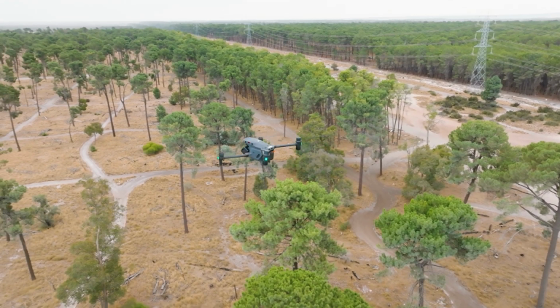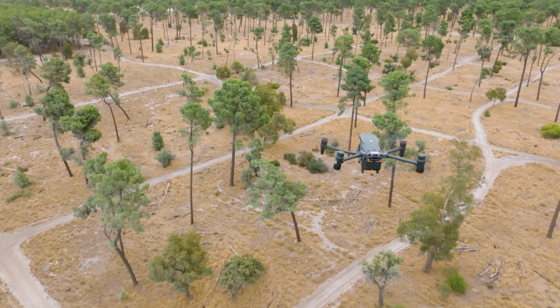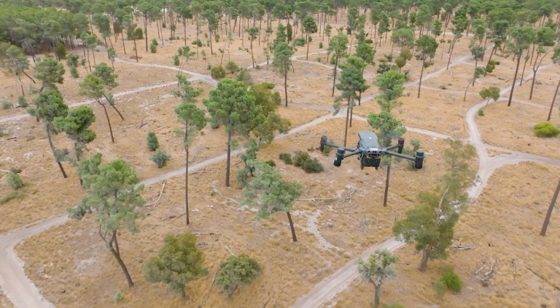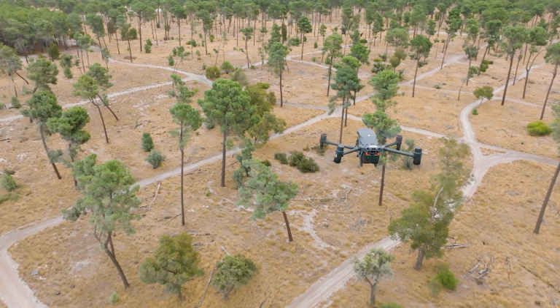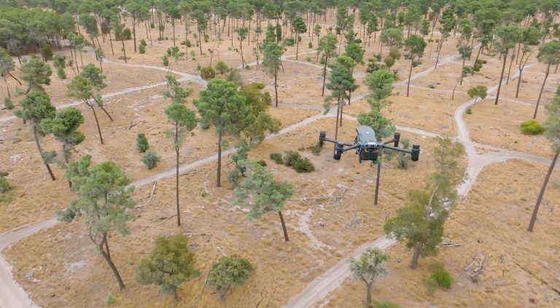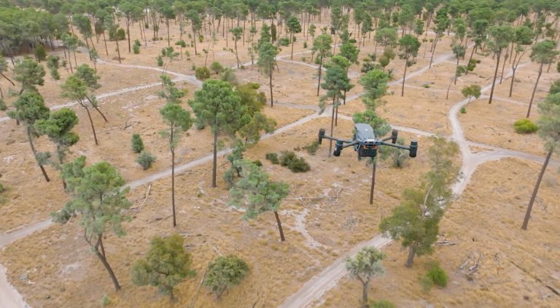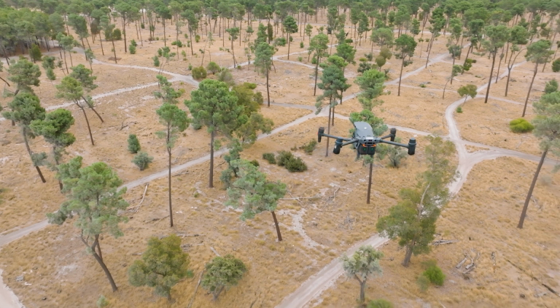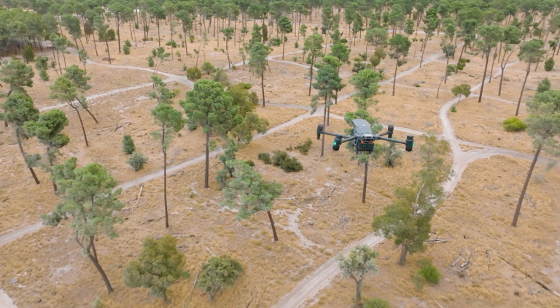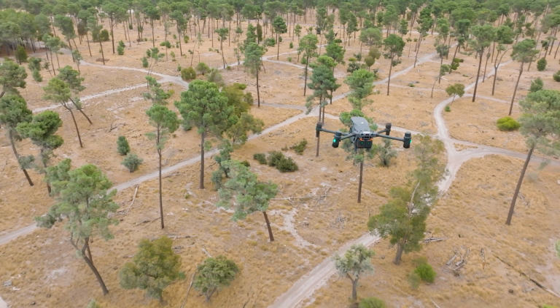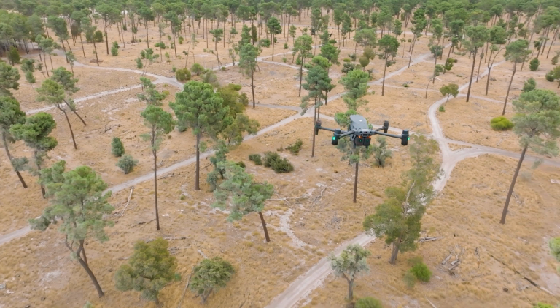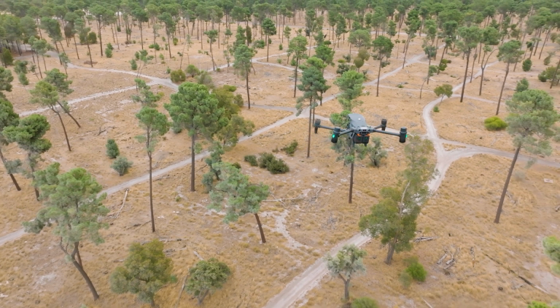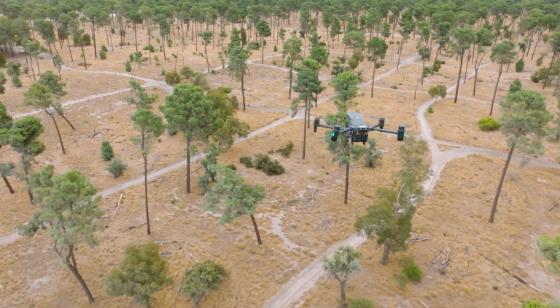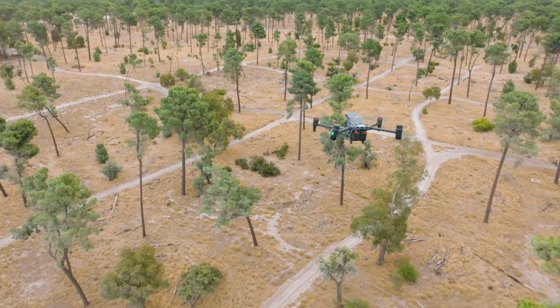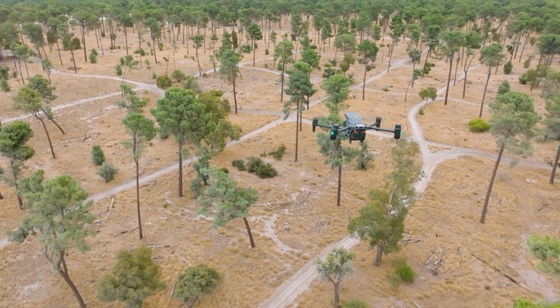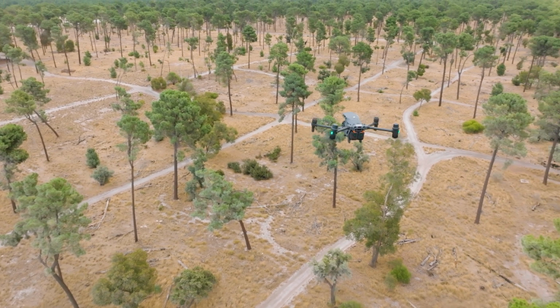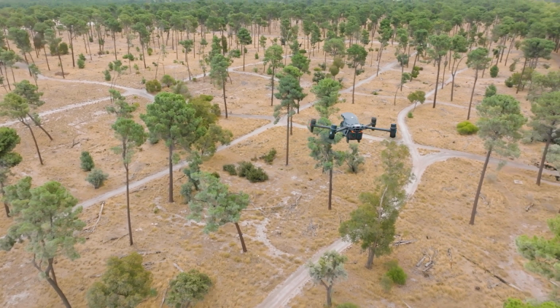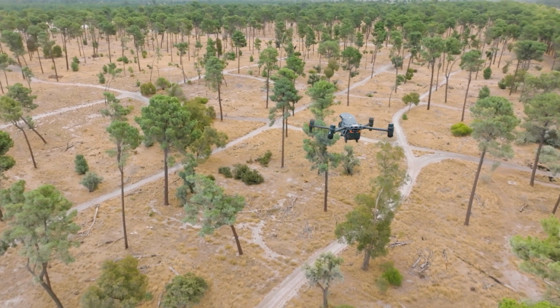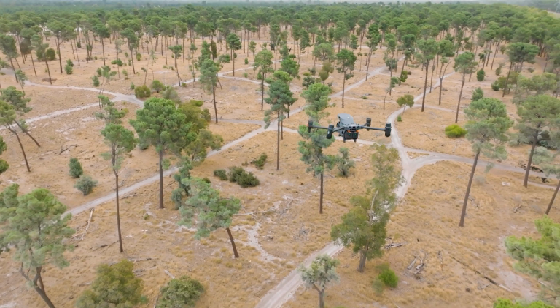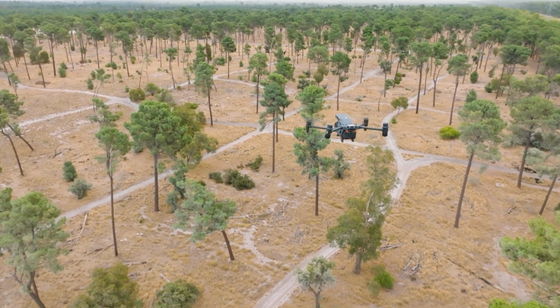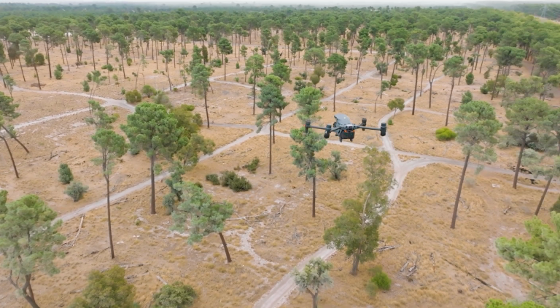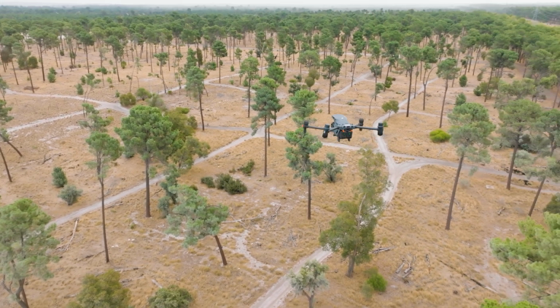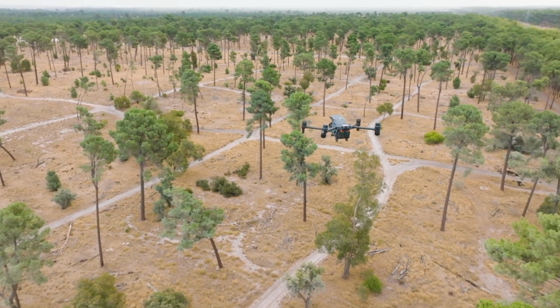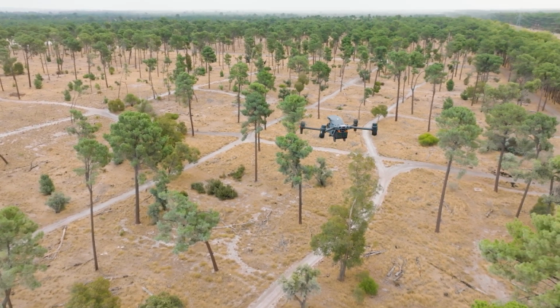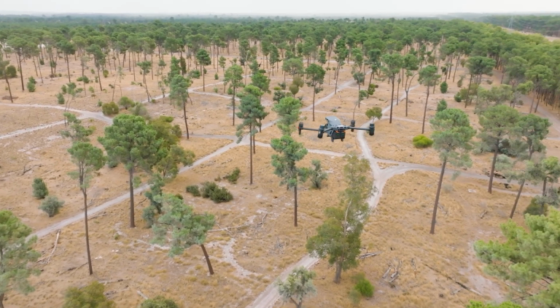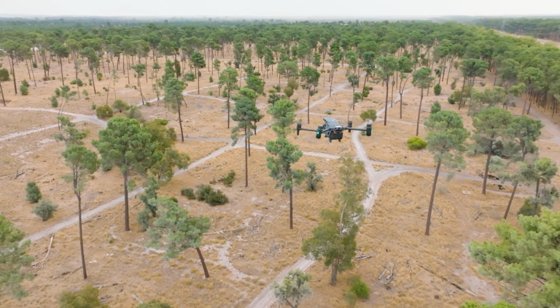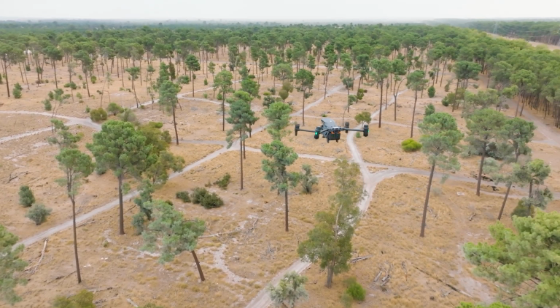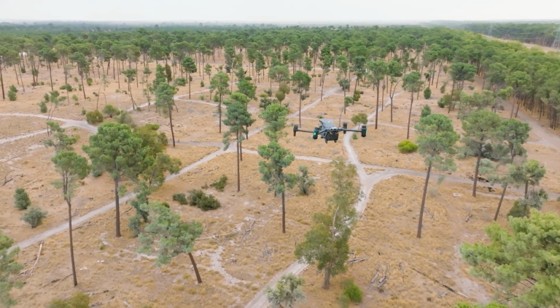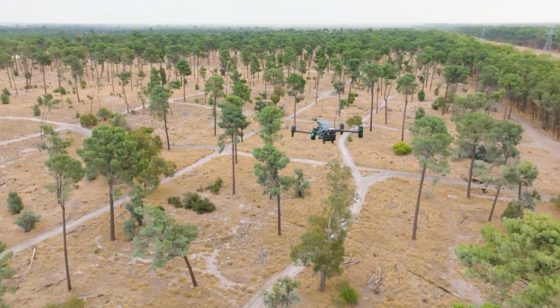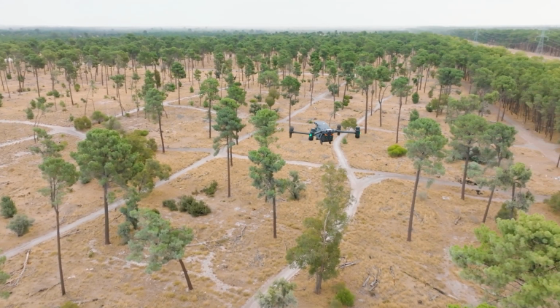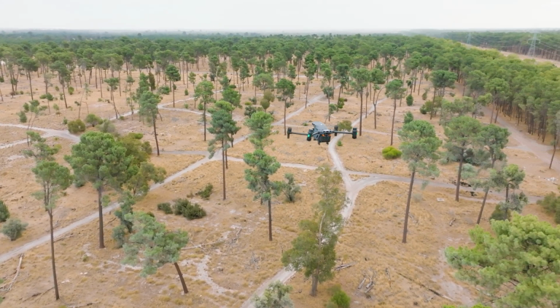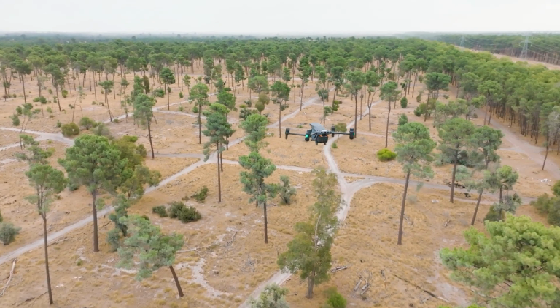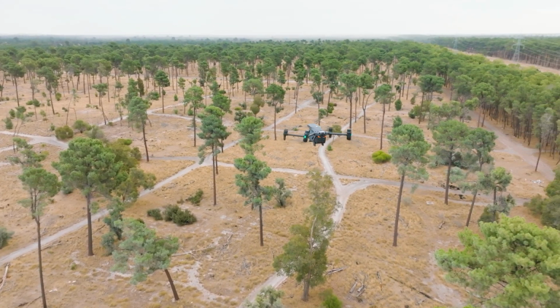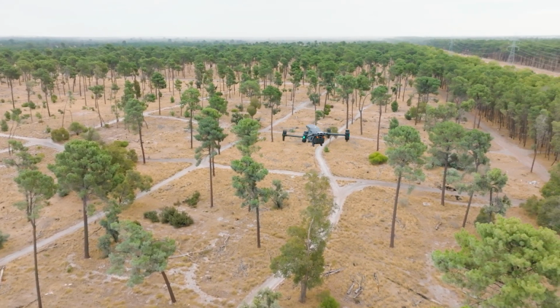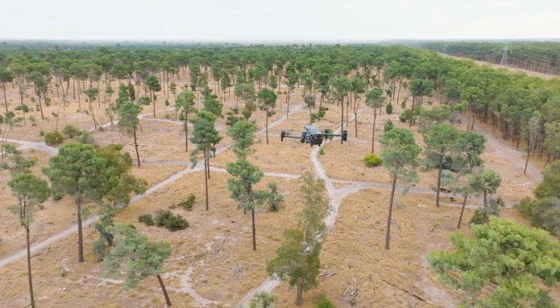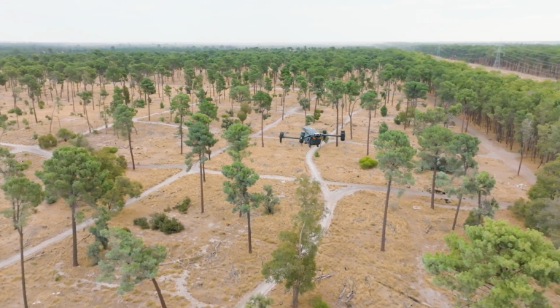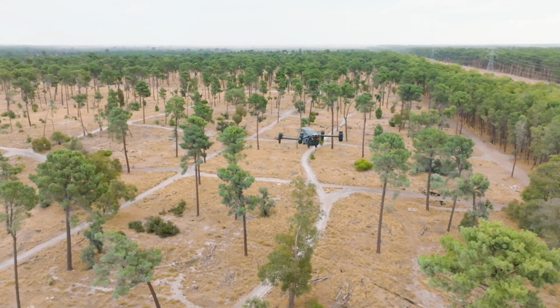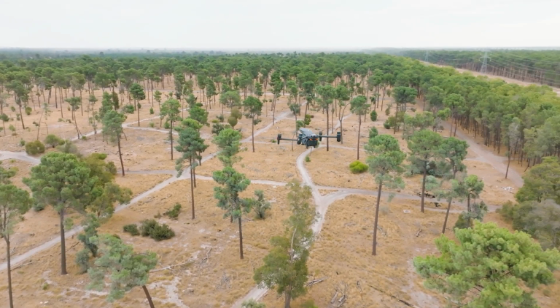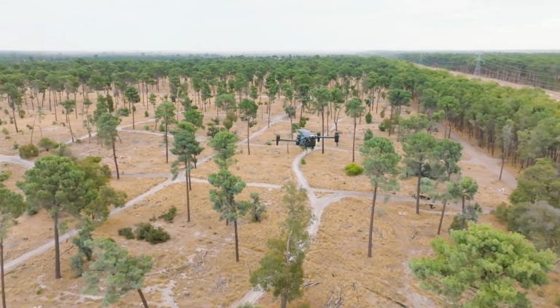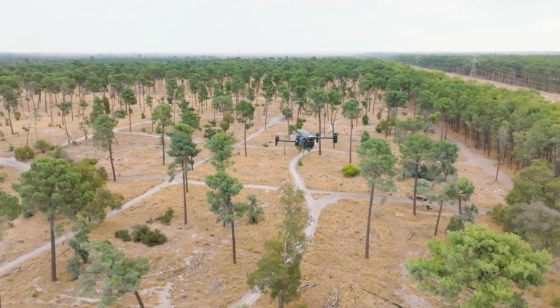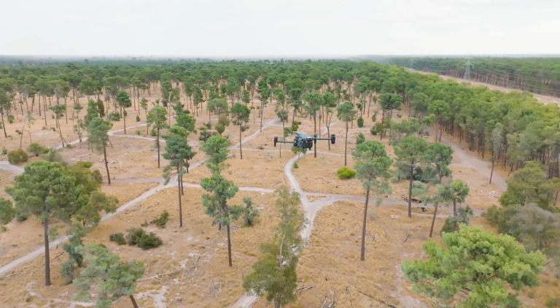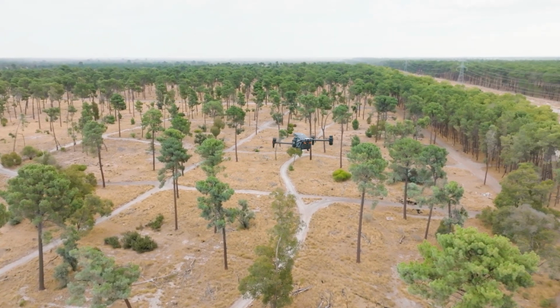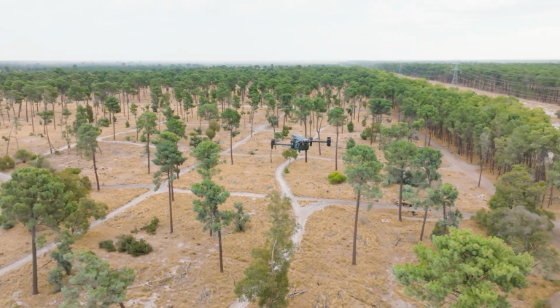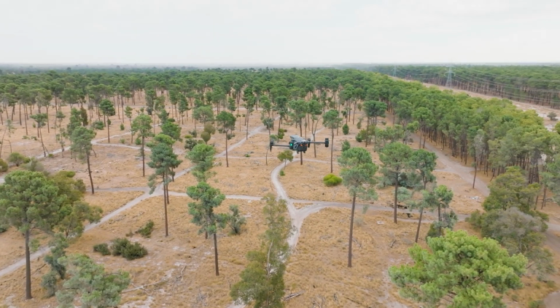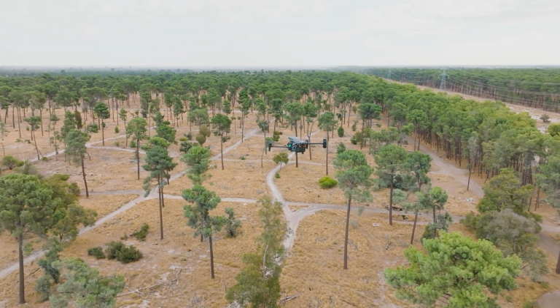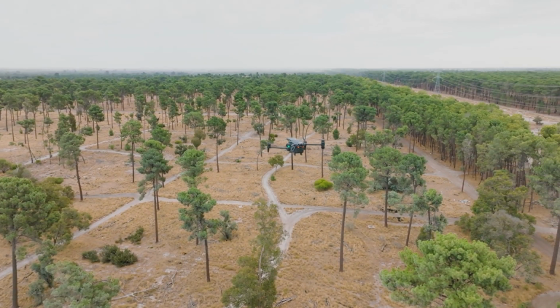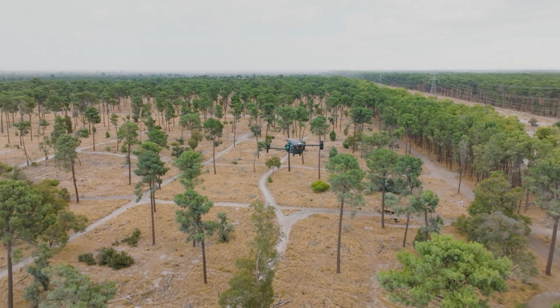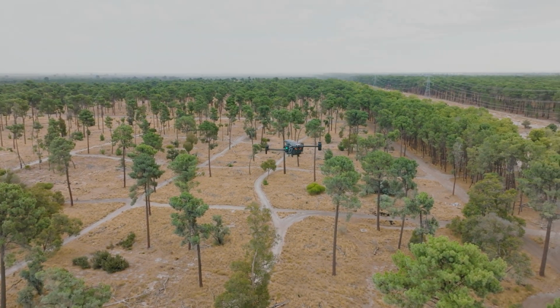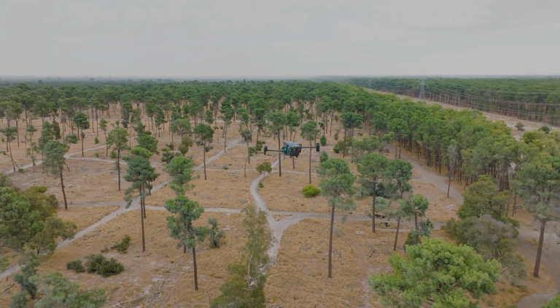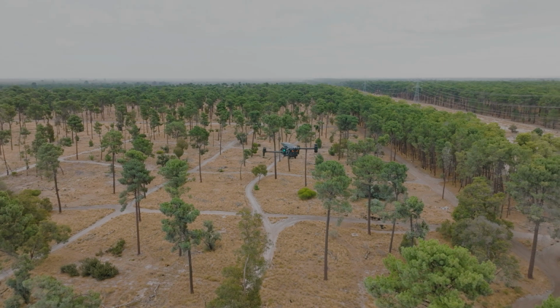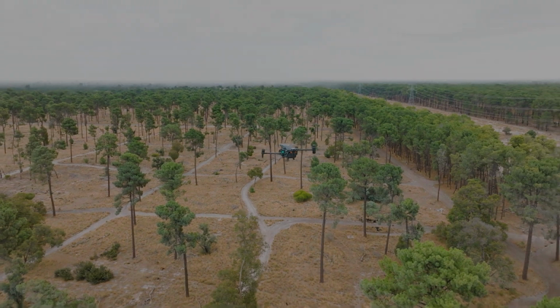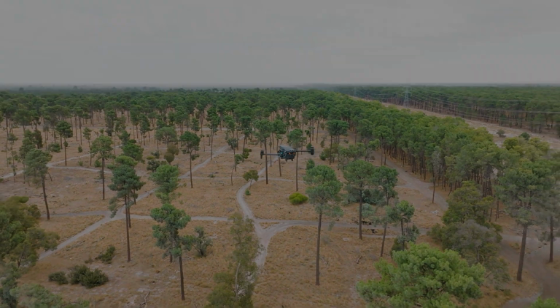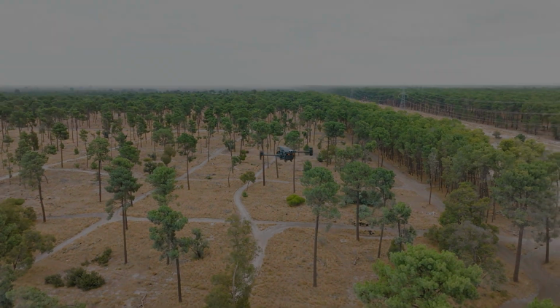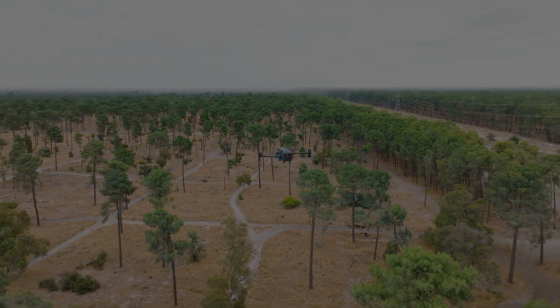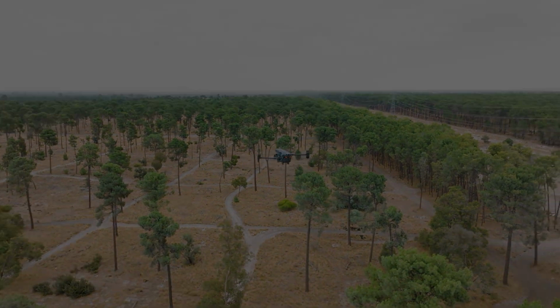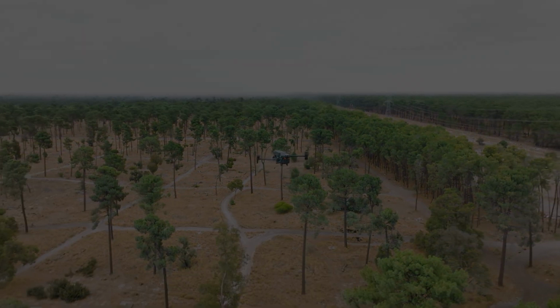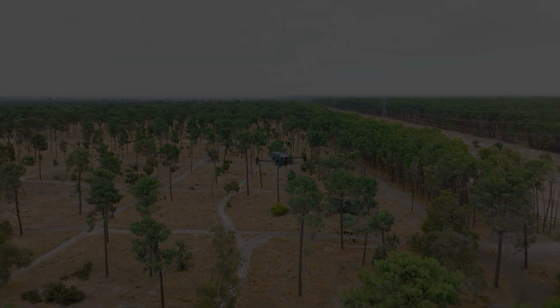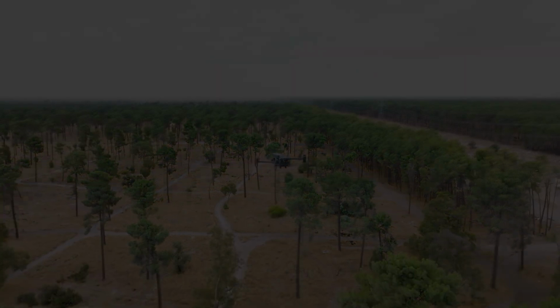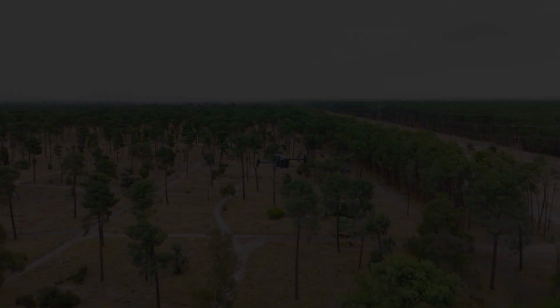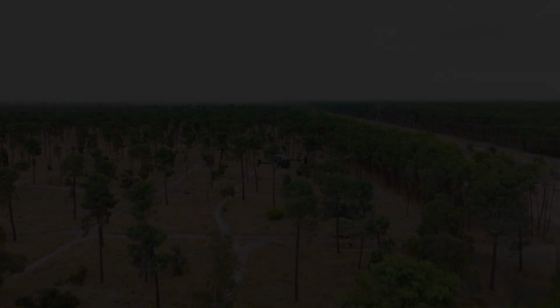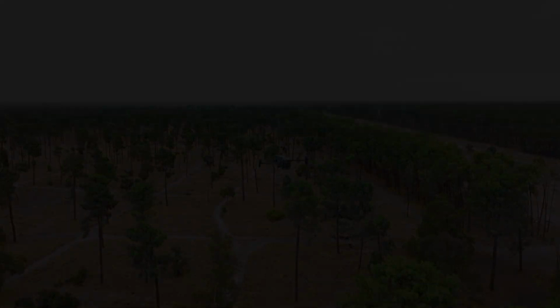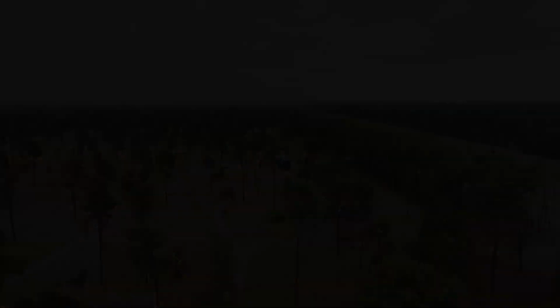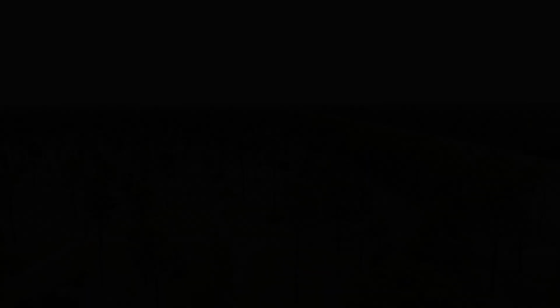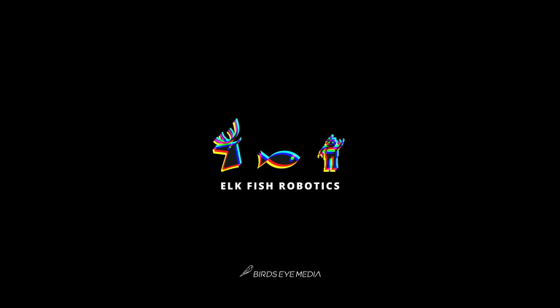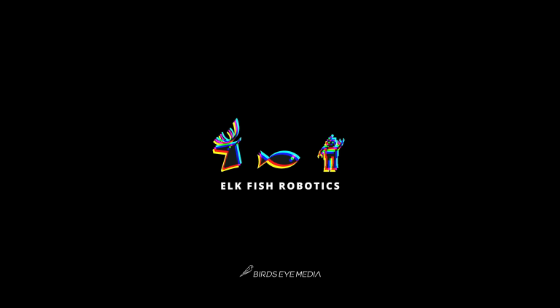Get your hands on the DJI Dock today and explore the endless possibilities of remote operations.